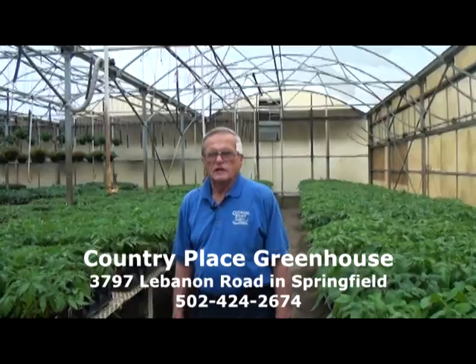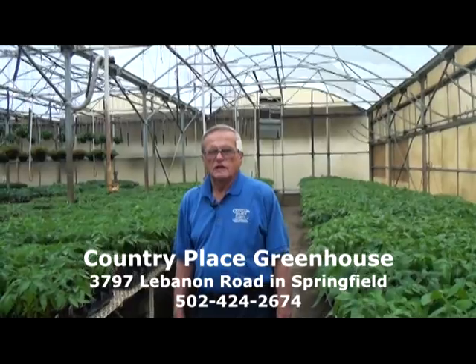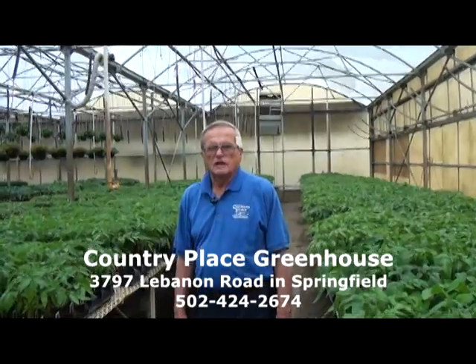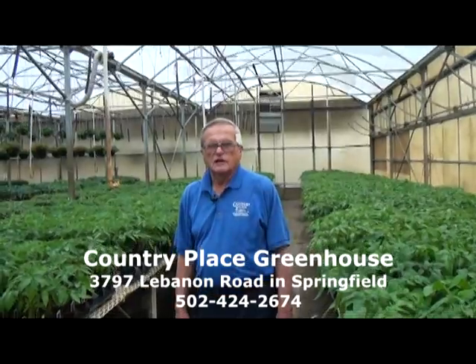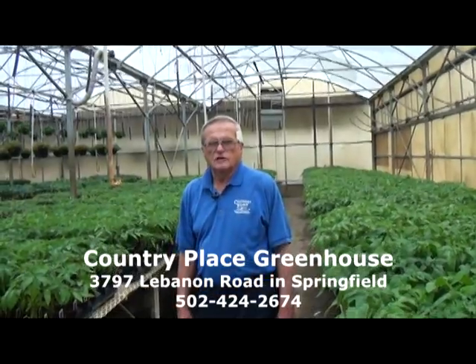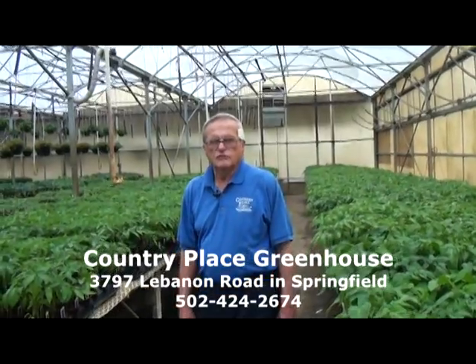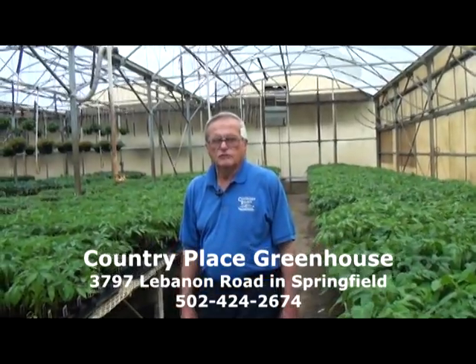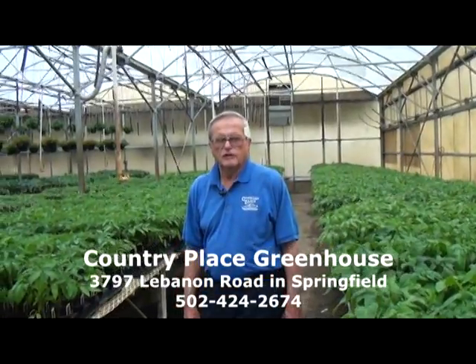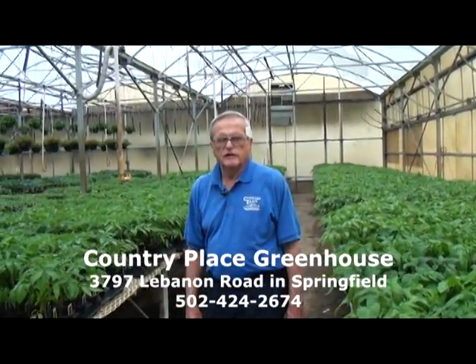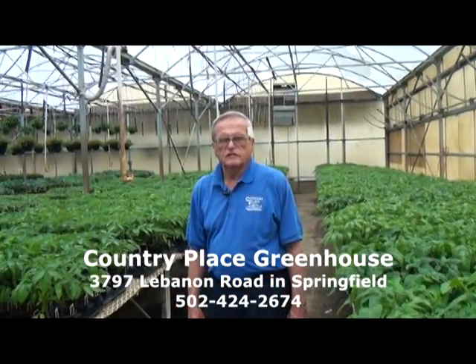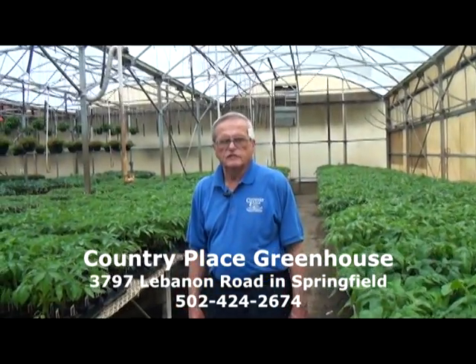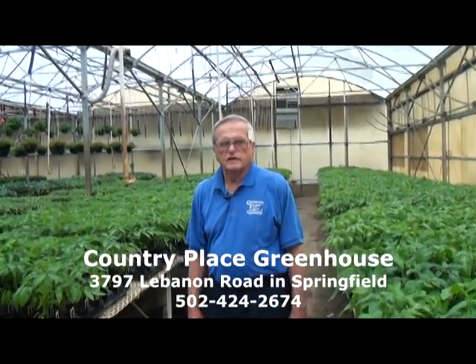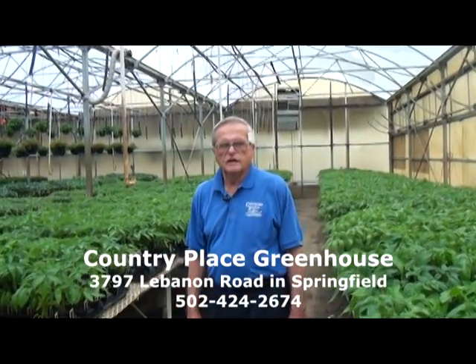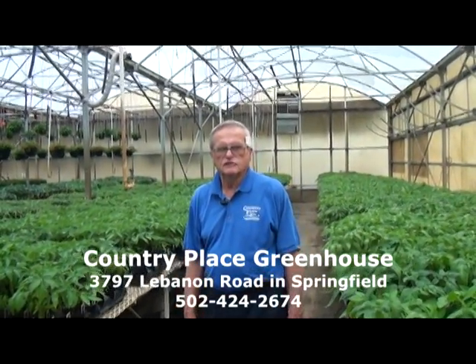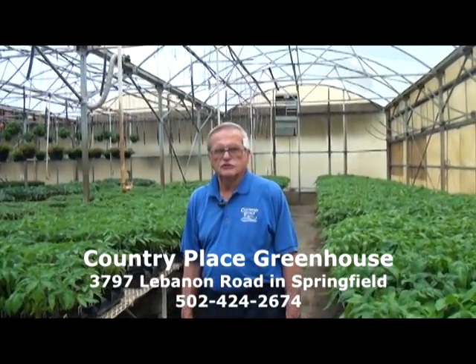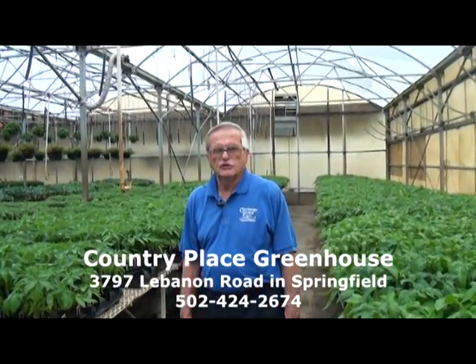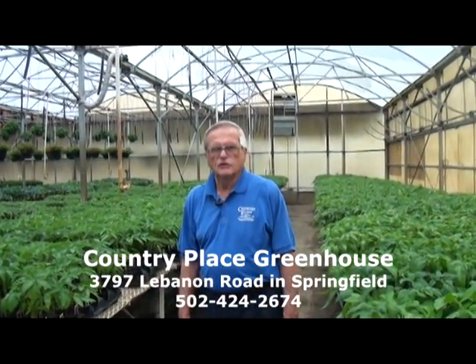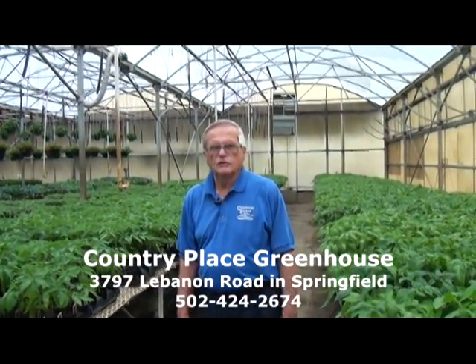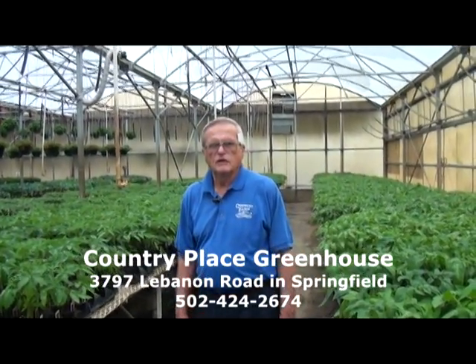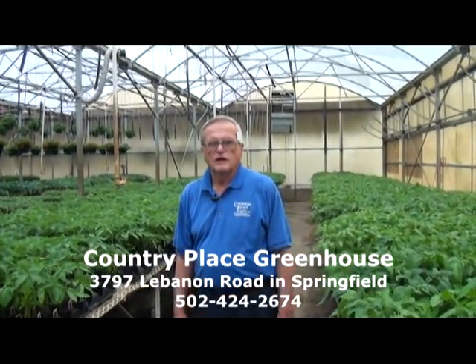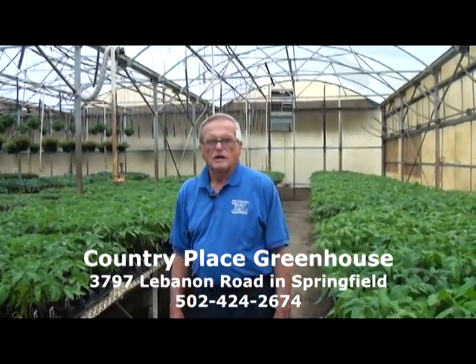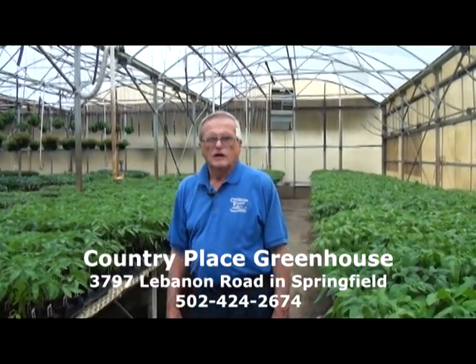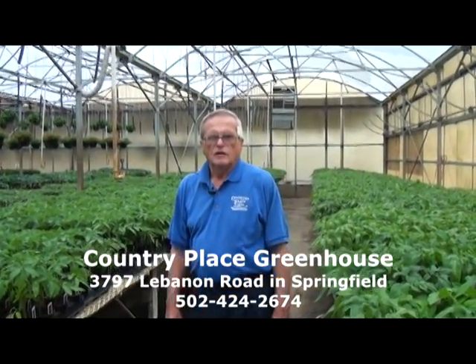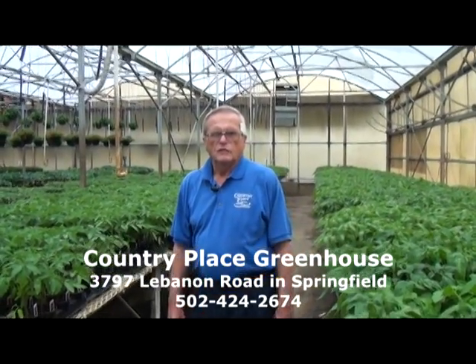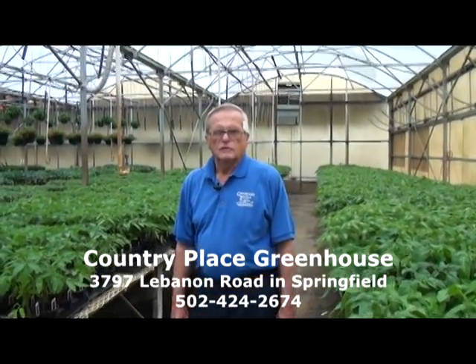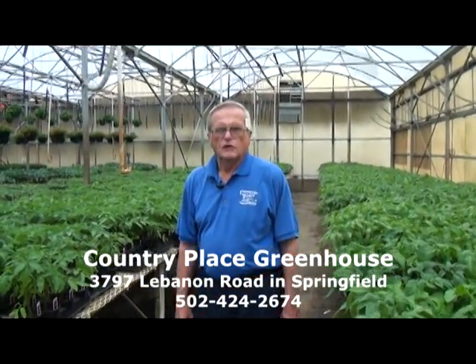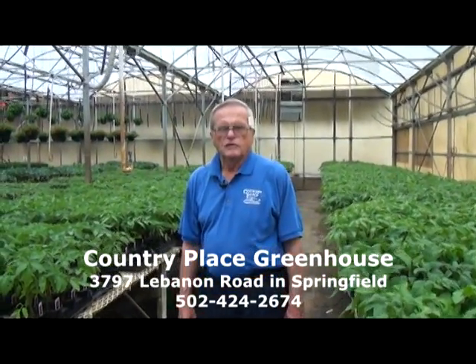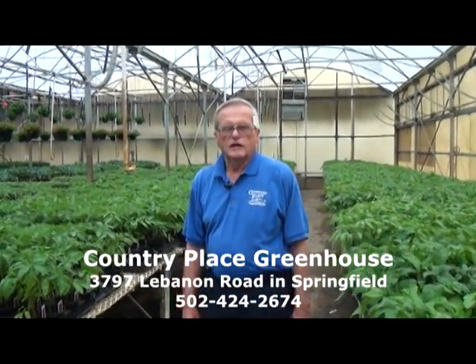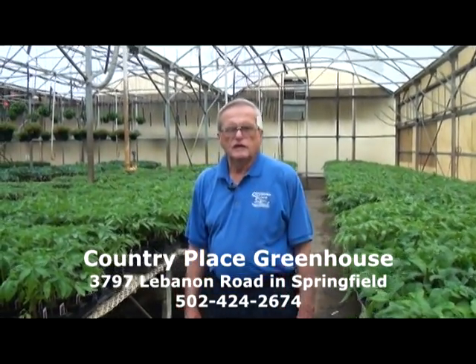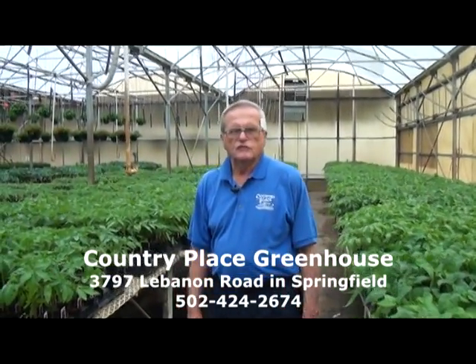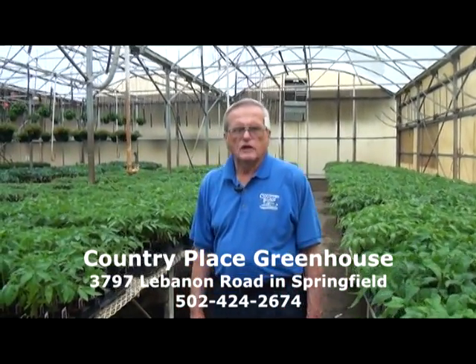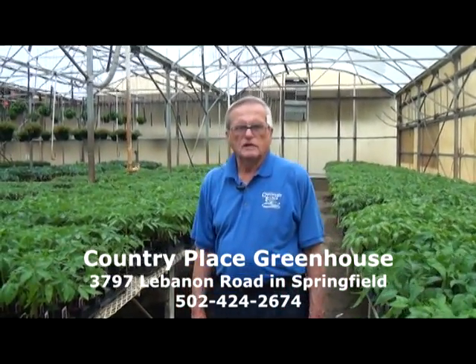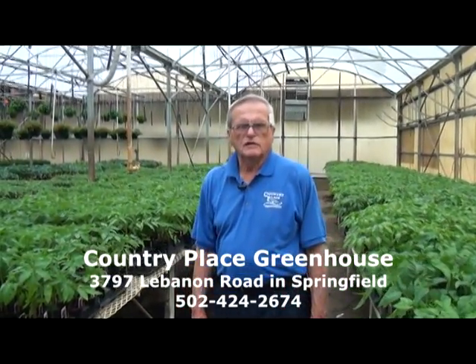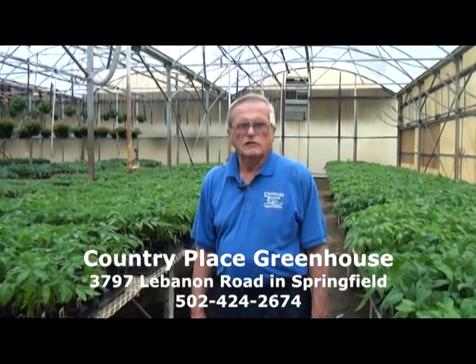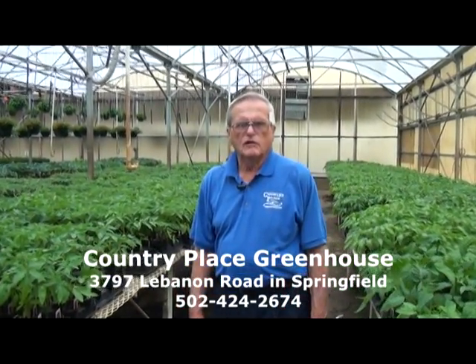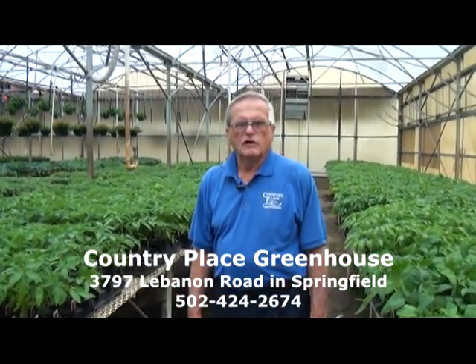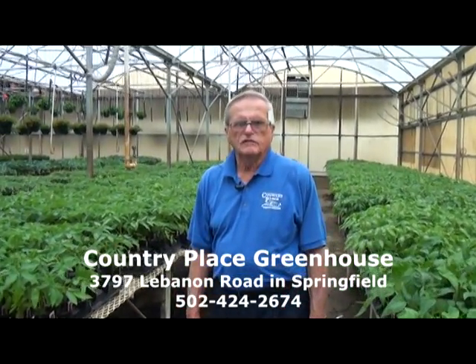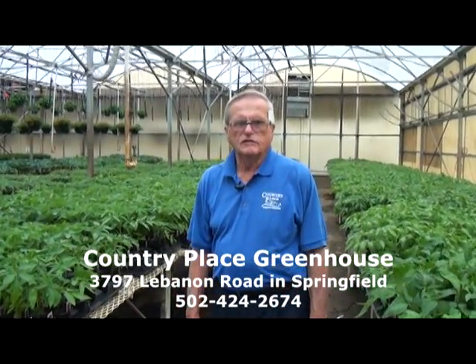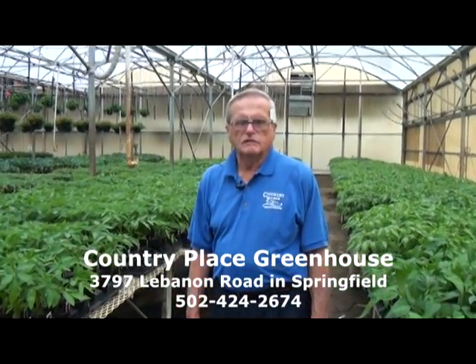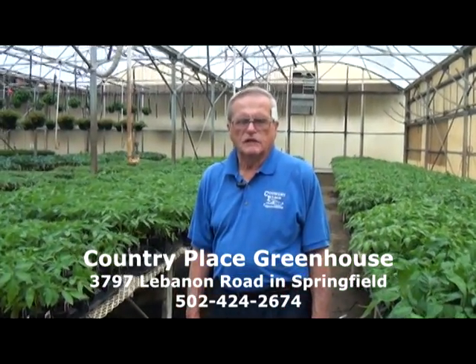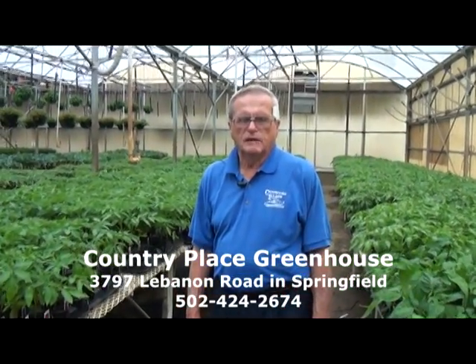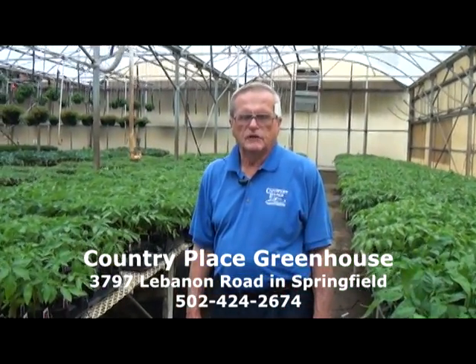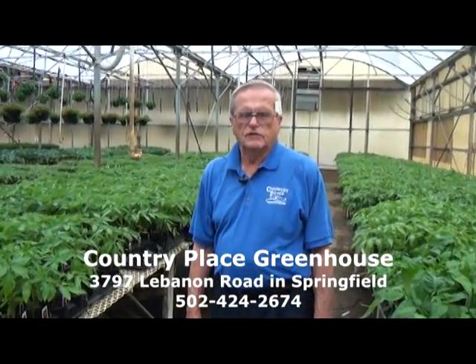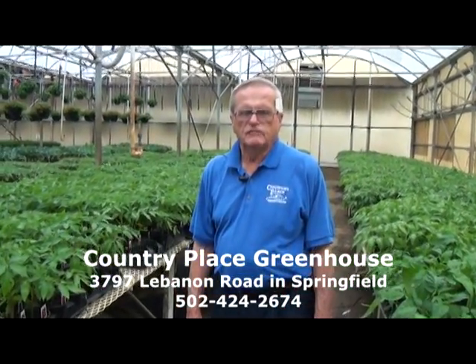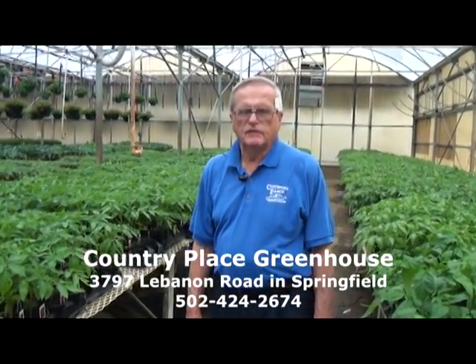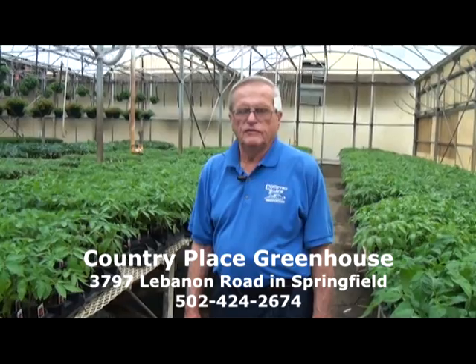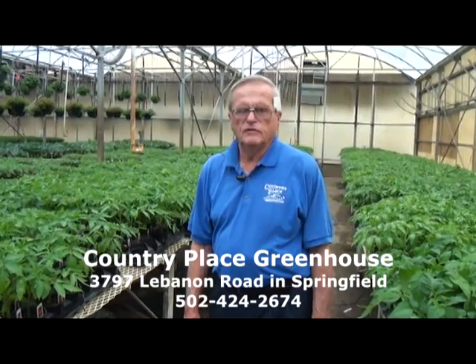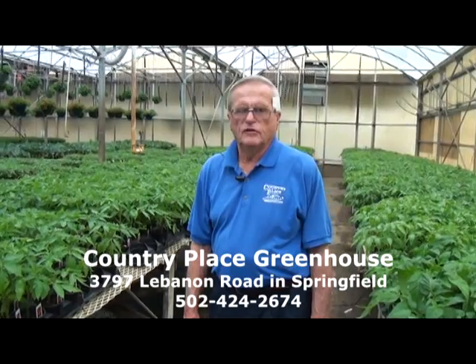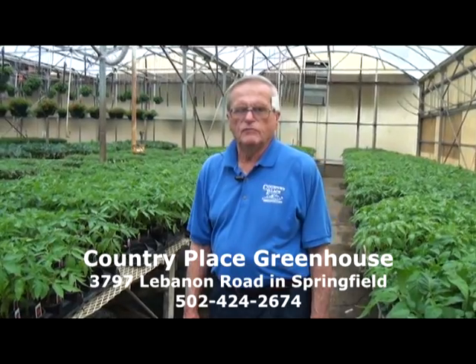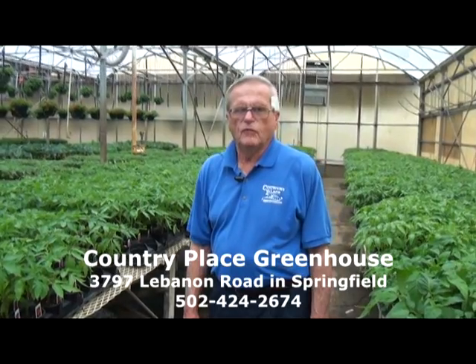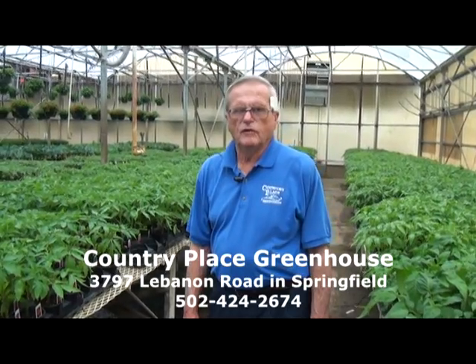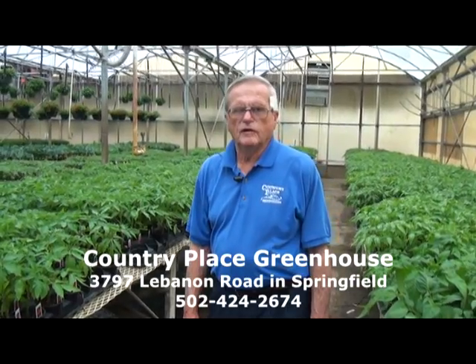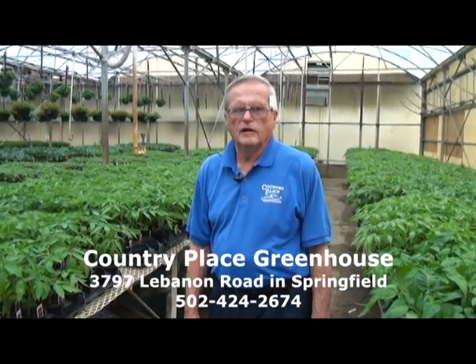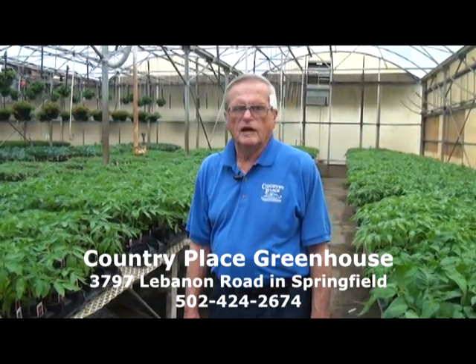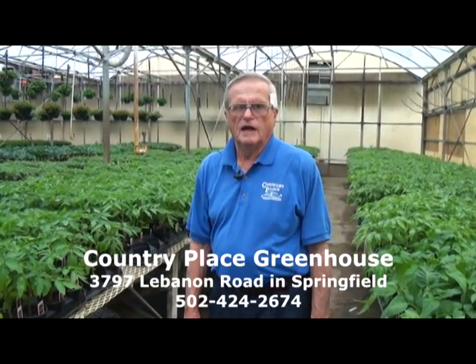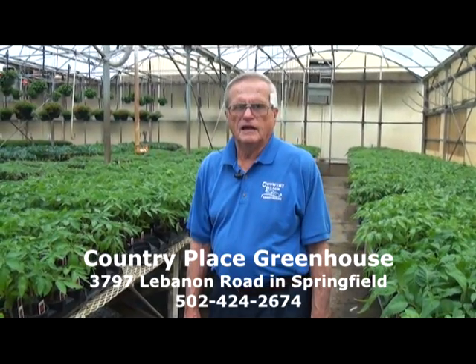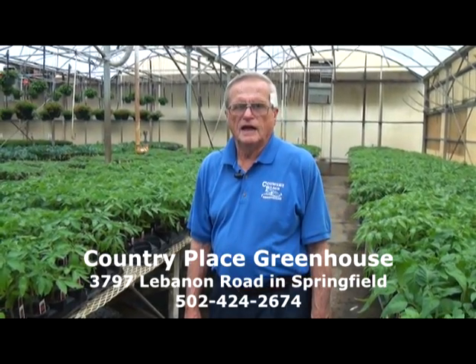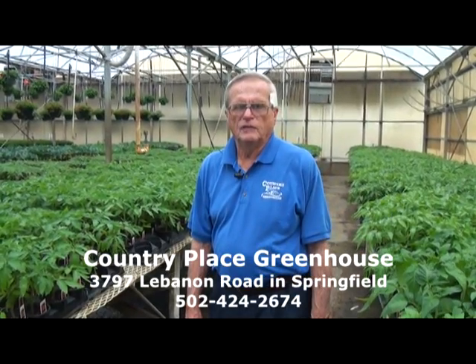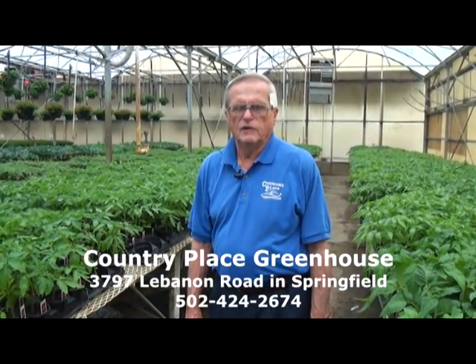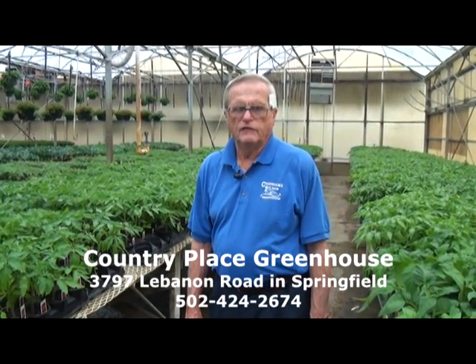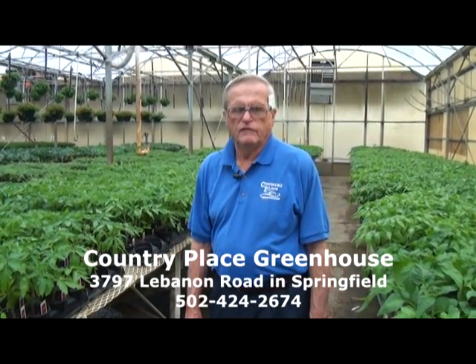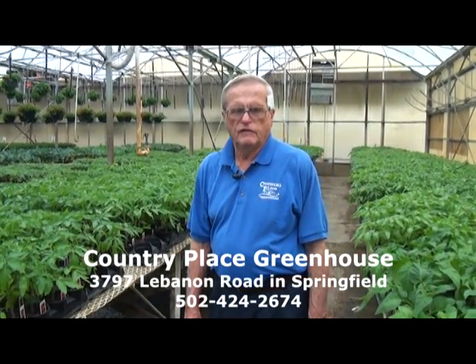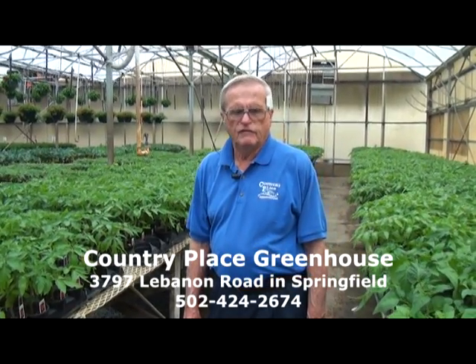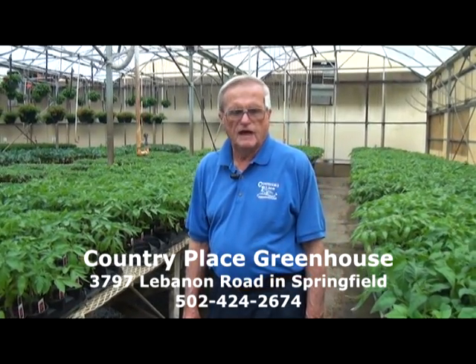Welcome to the Country Place Greenhouse Show. We're located directly across from Lebanon Springfield Airport on Highway 55.